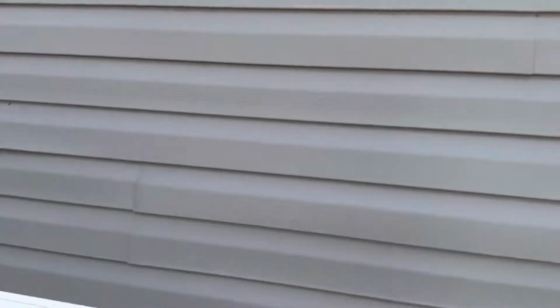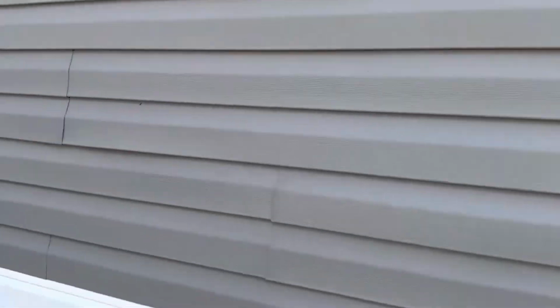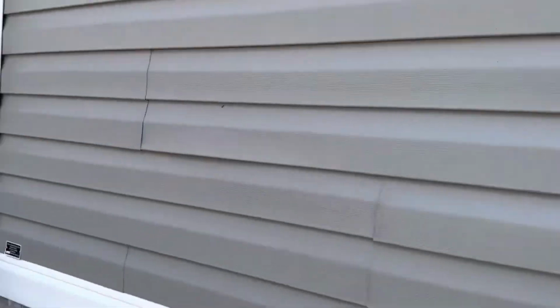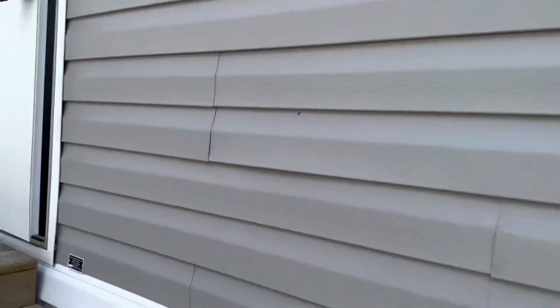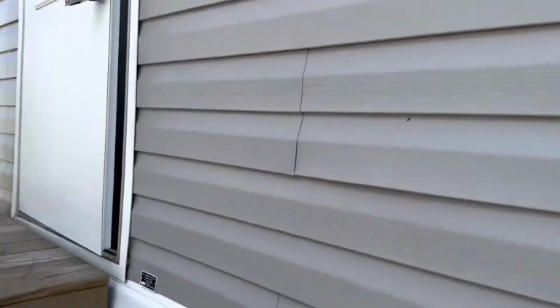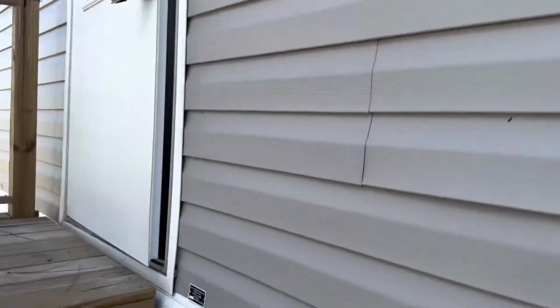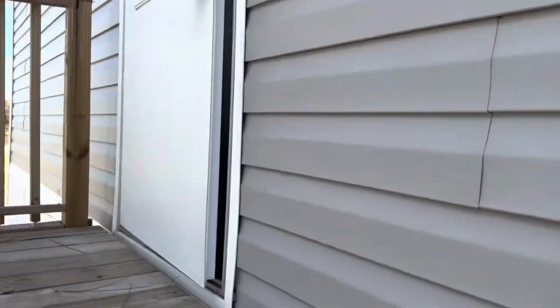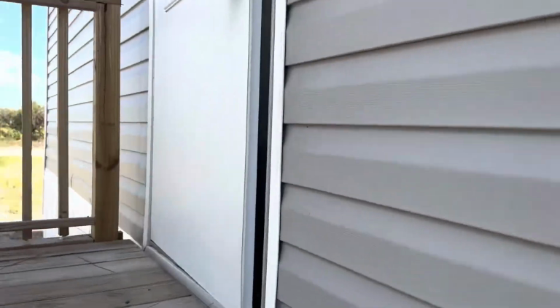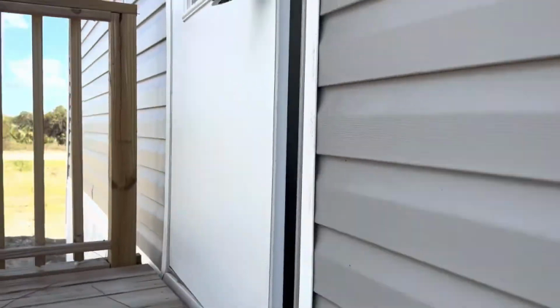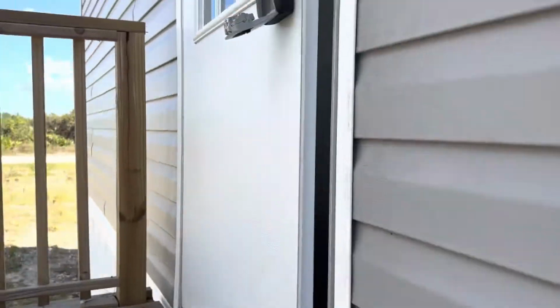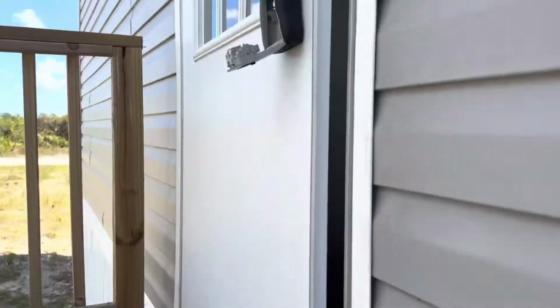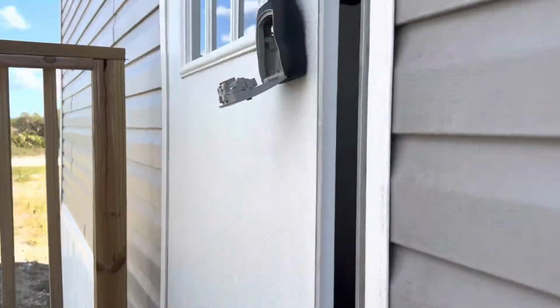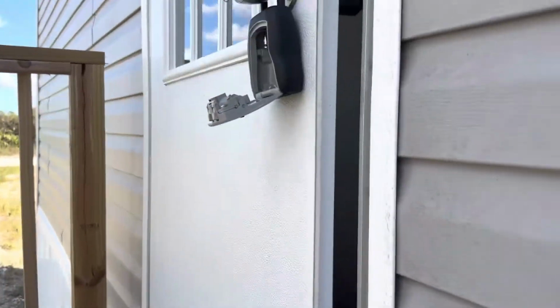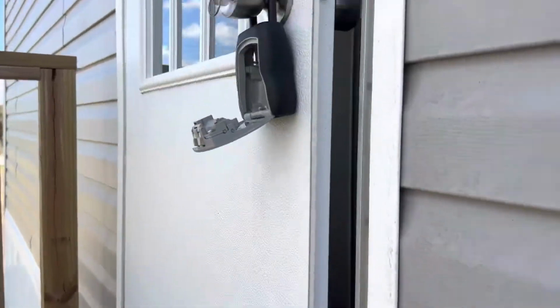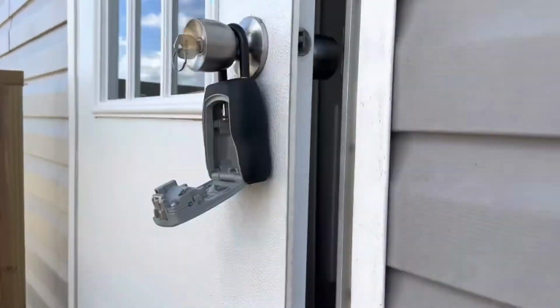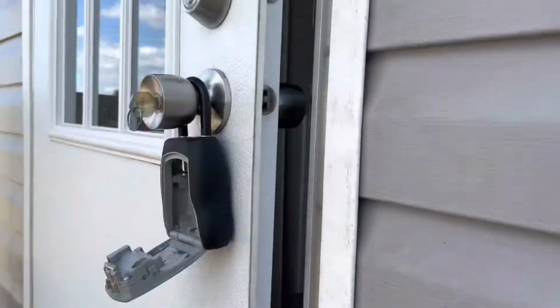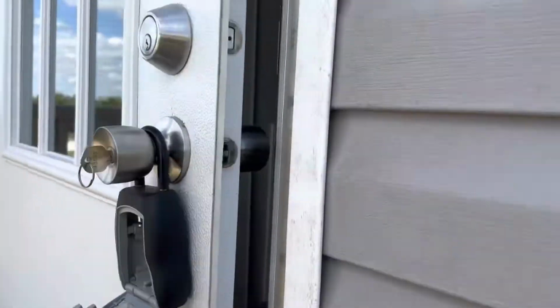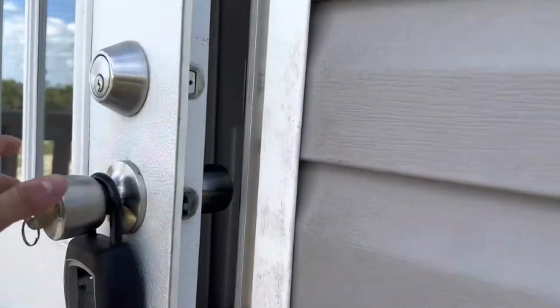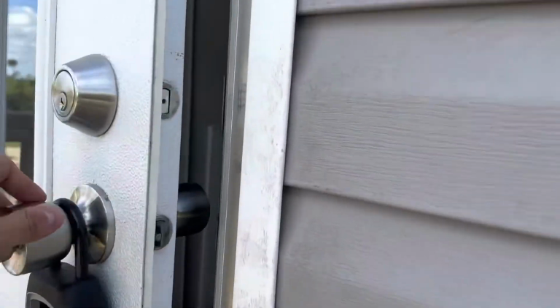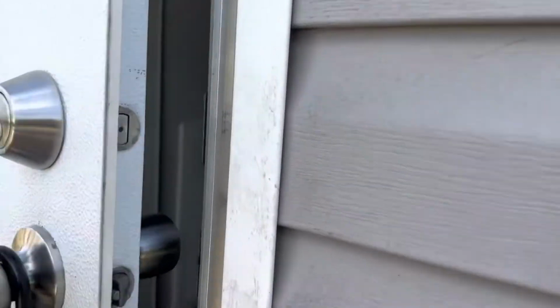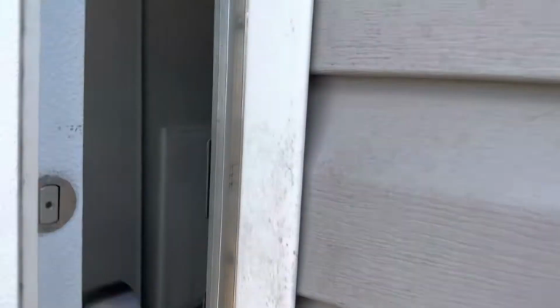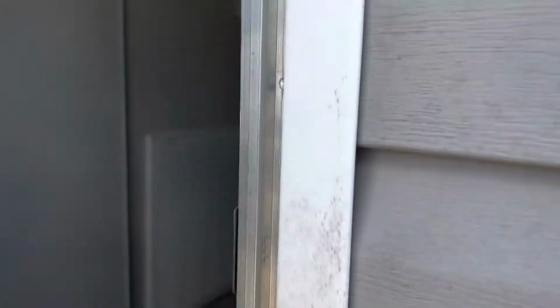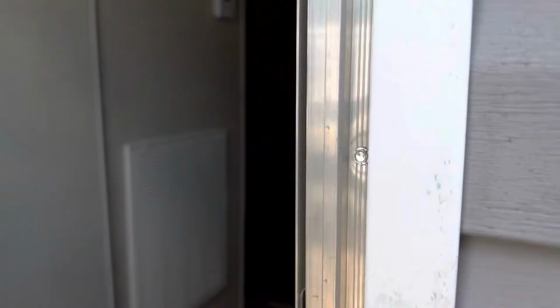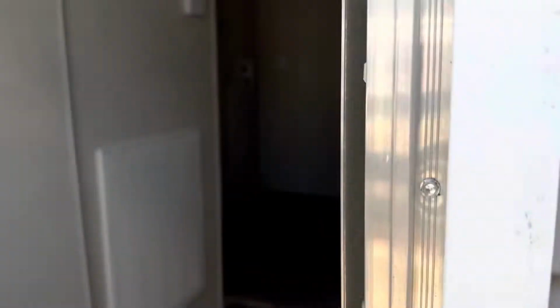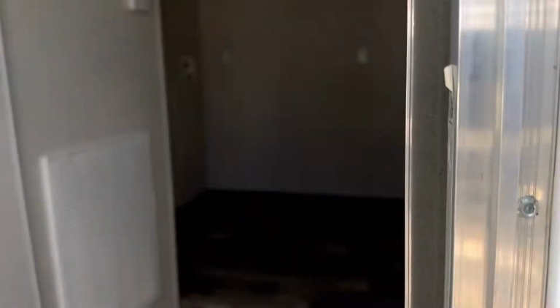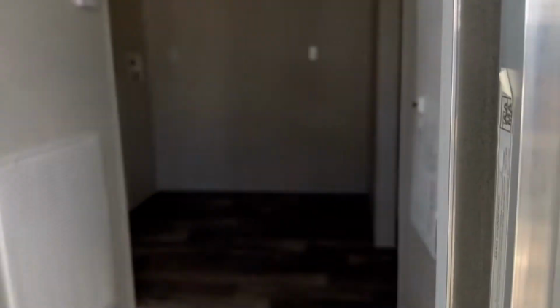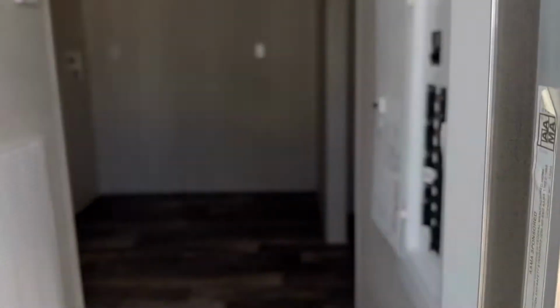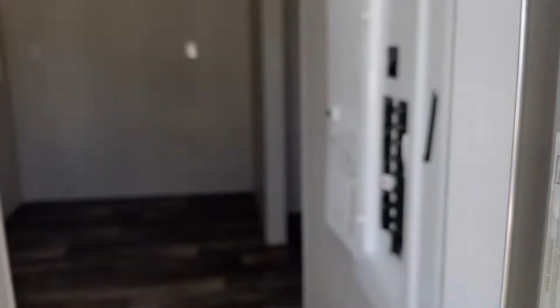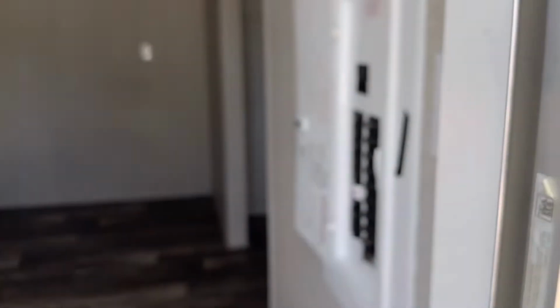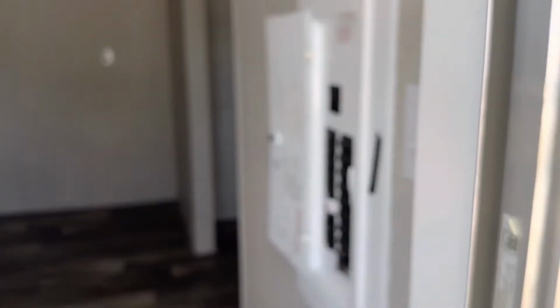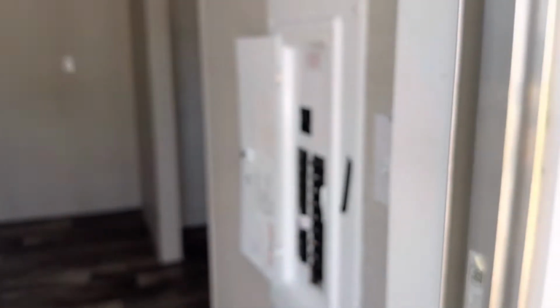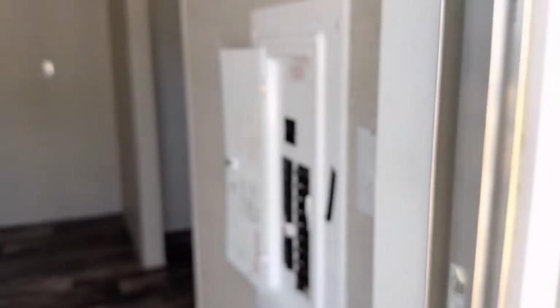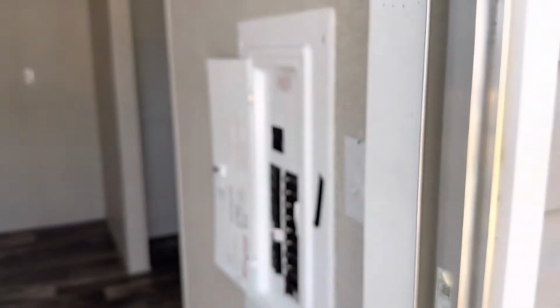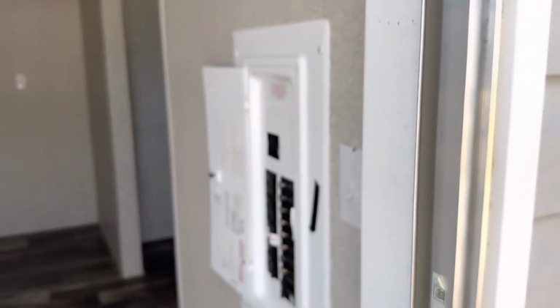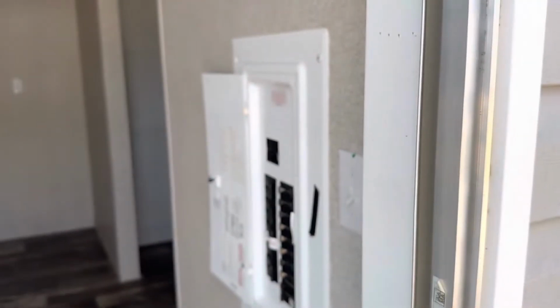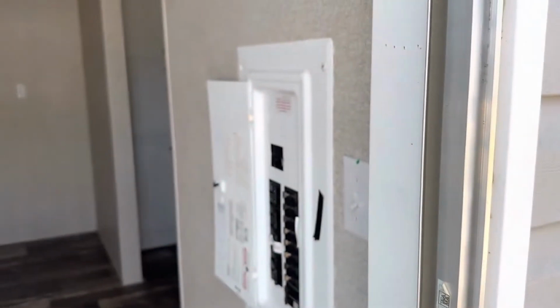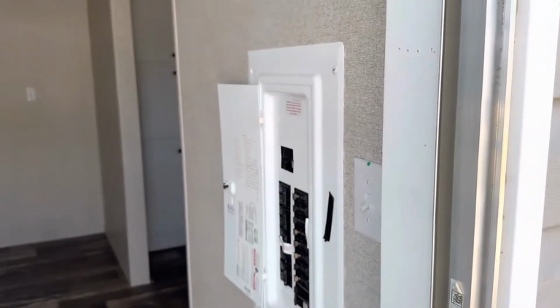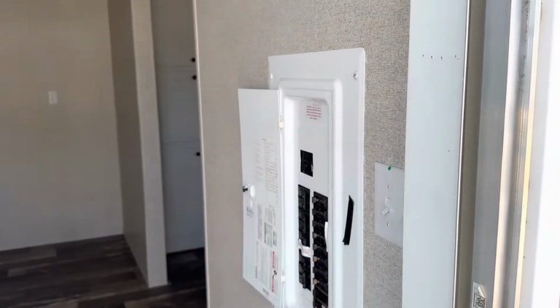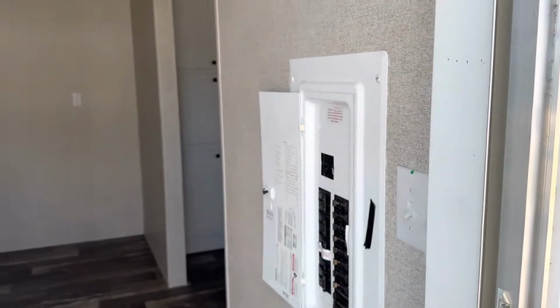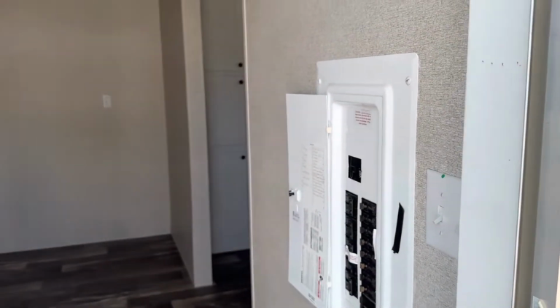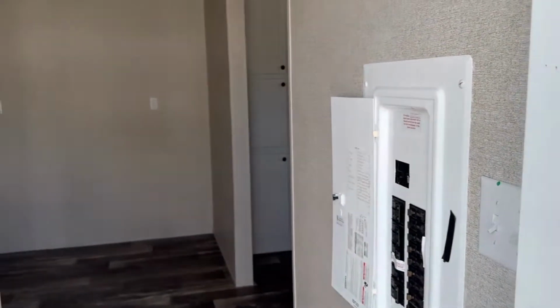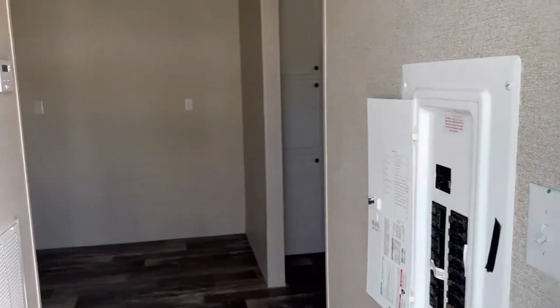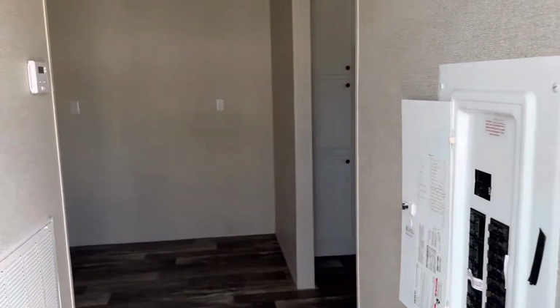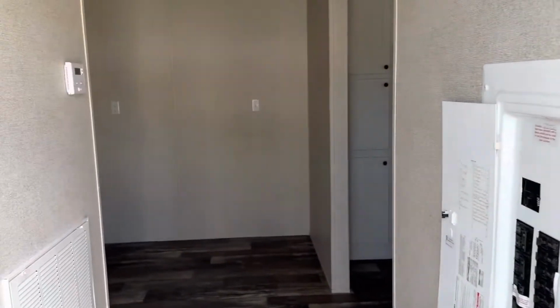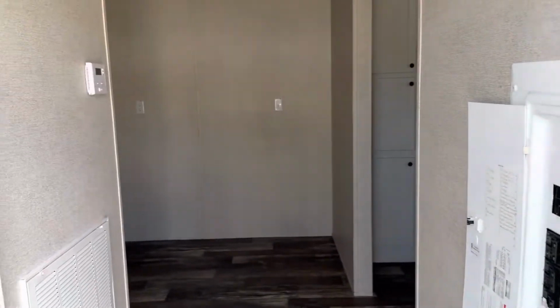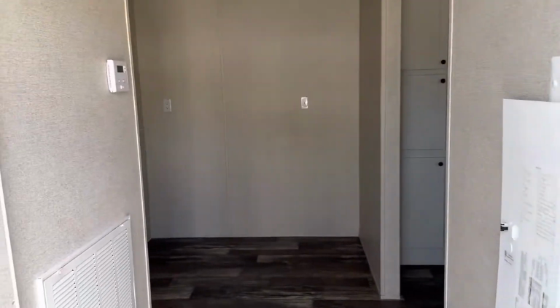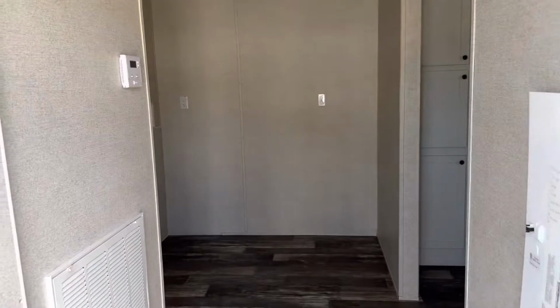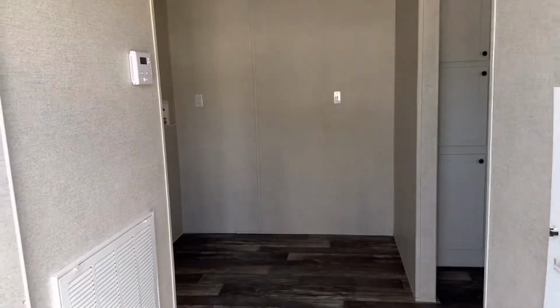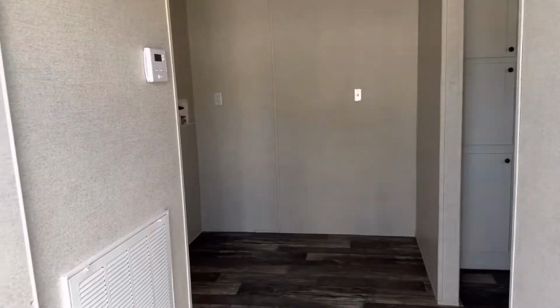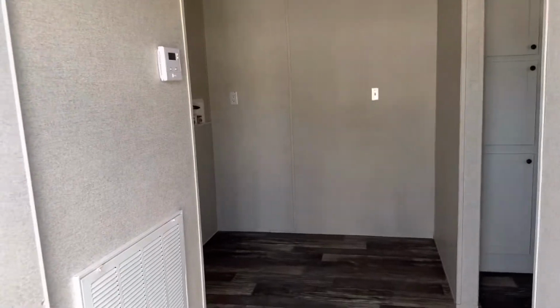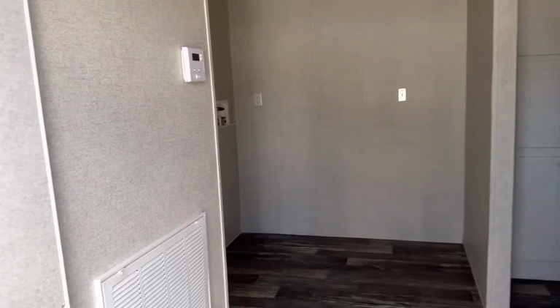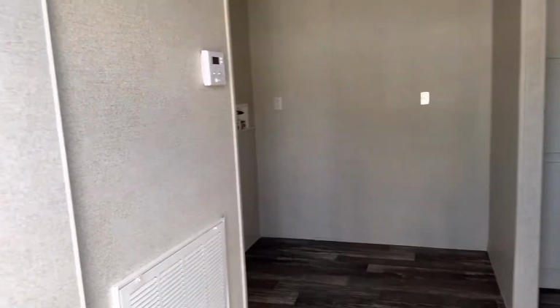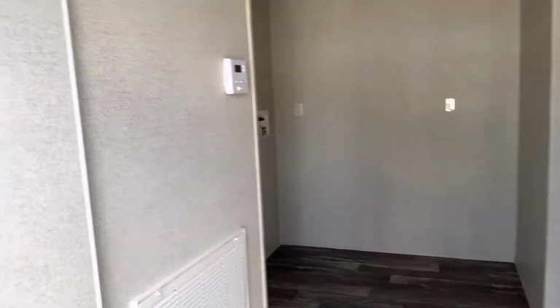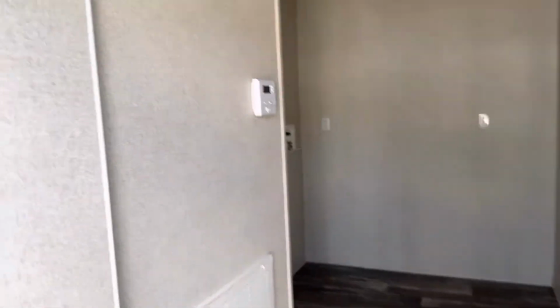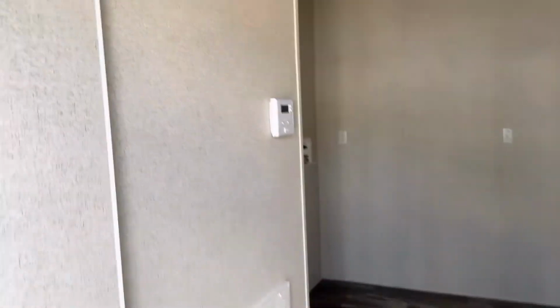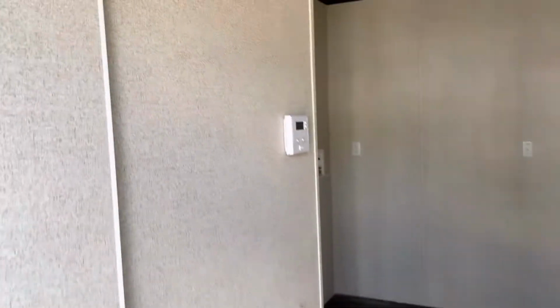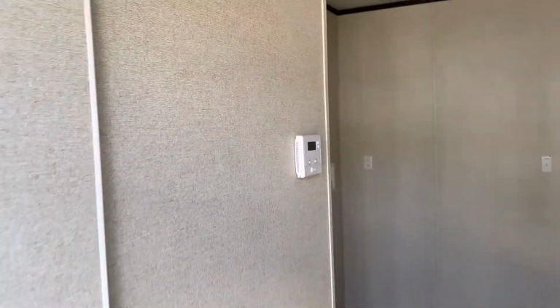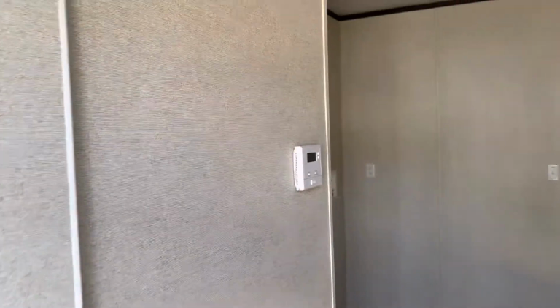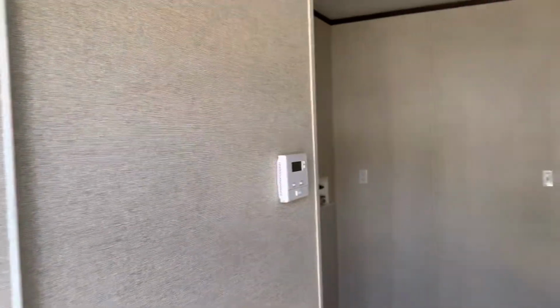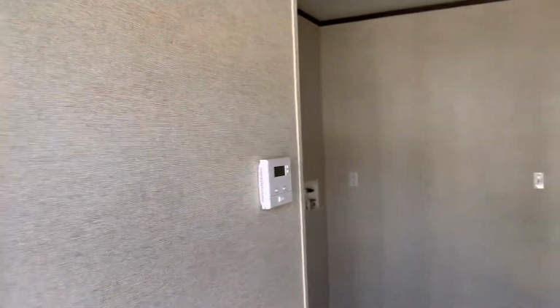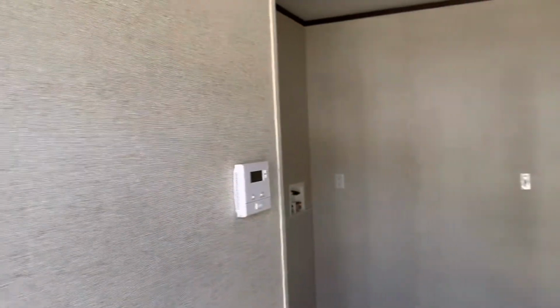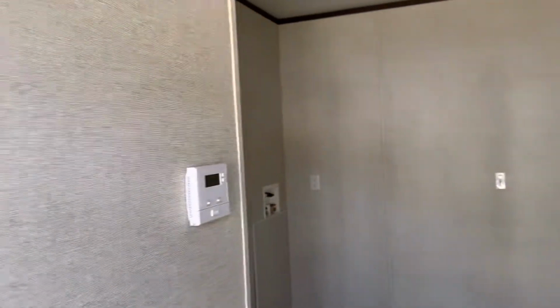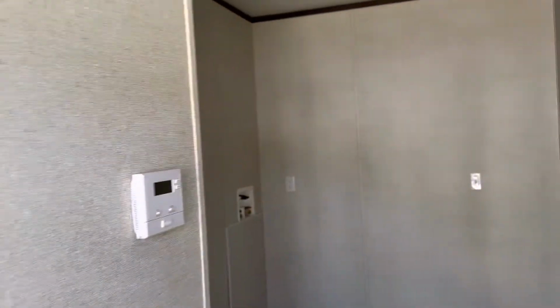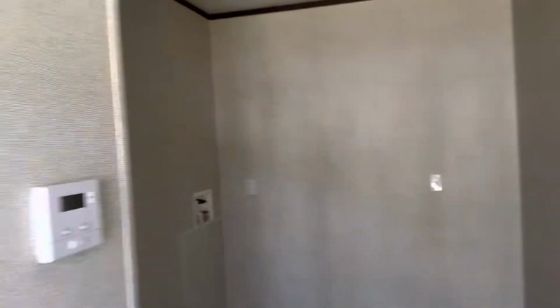Let's come on inside. This will lead us into the electrical box area here — washer/dryer hookups and the AC panel.